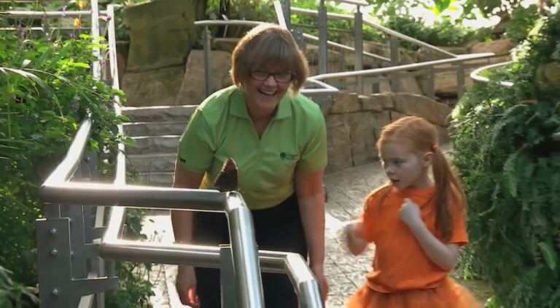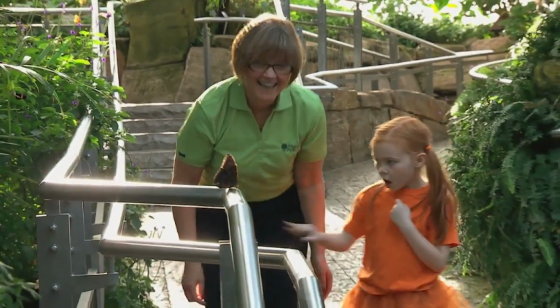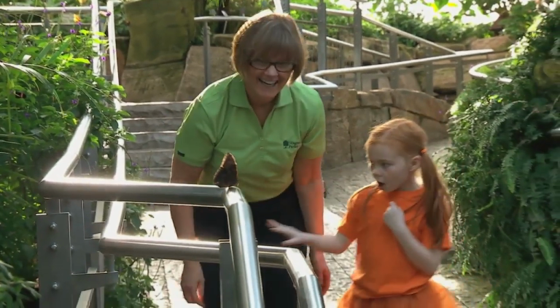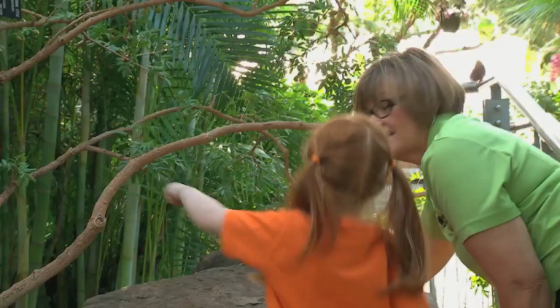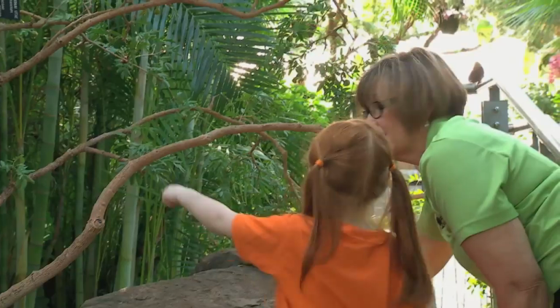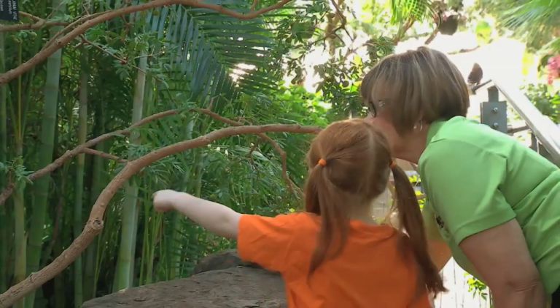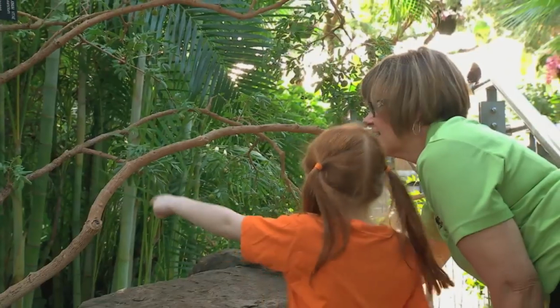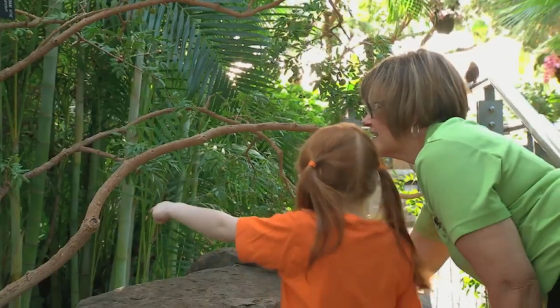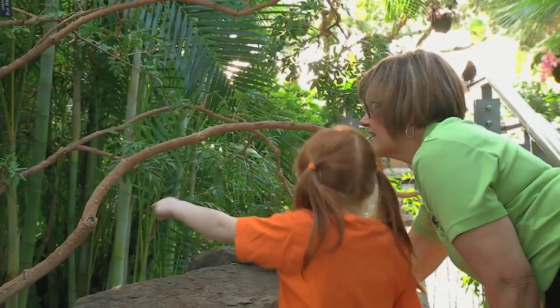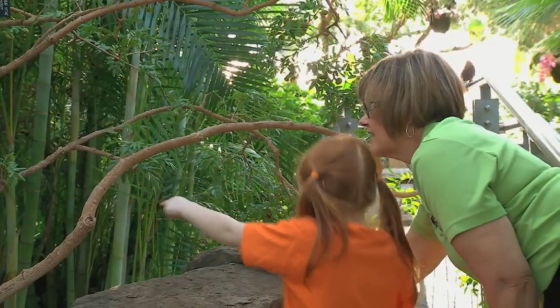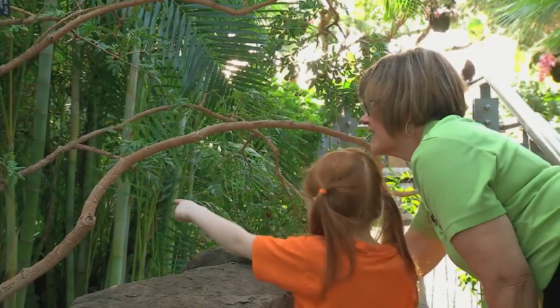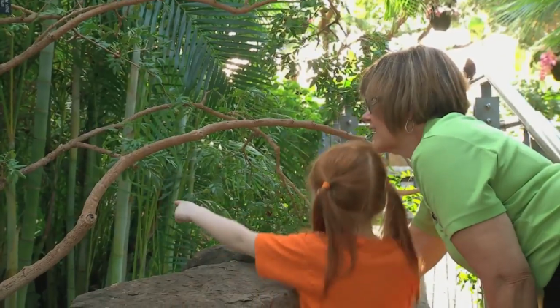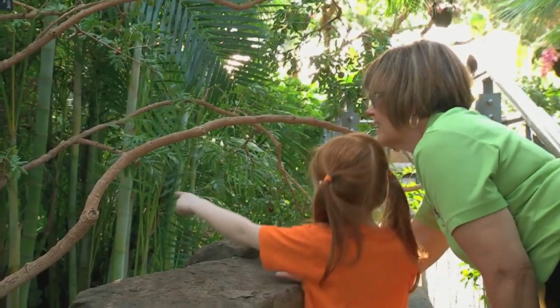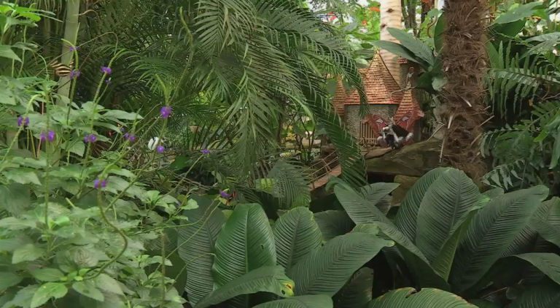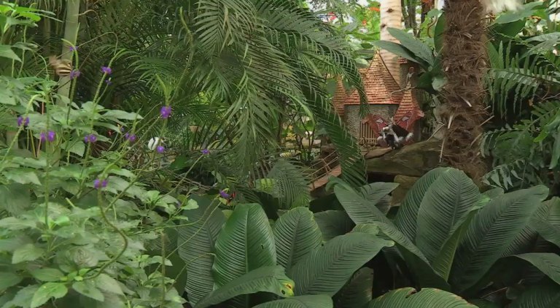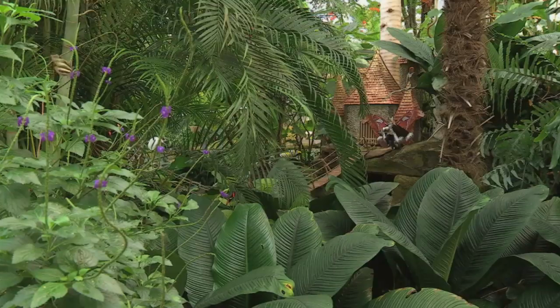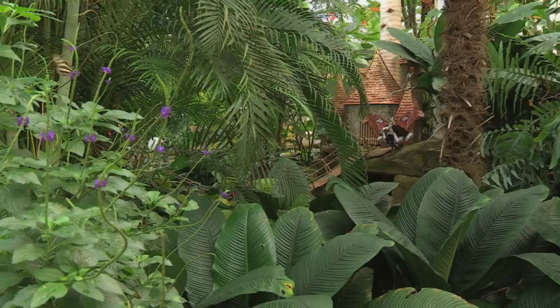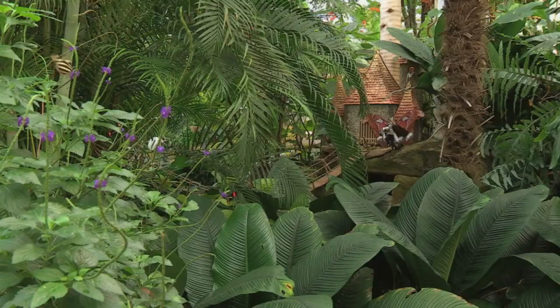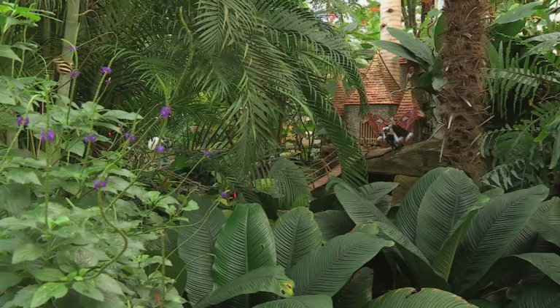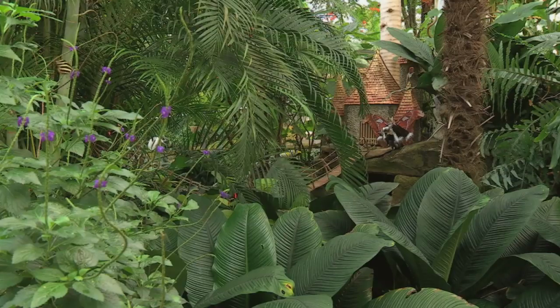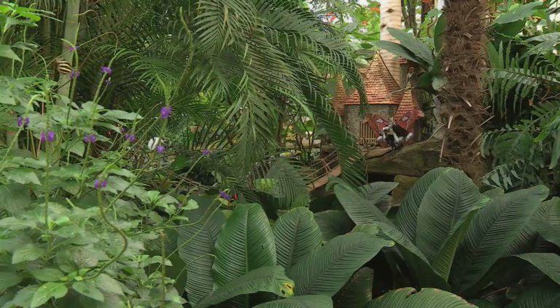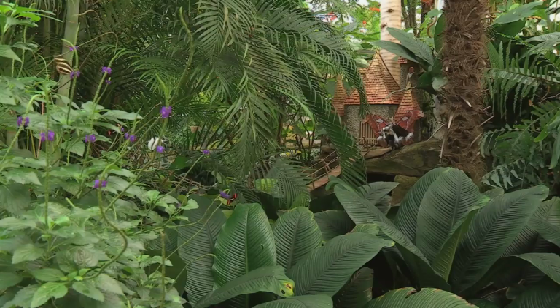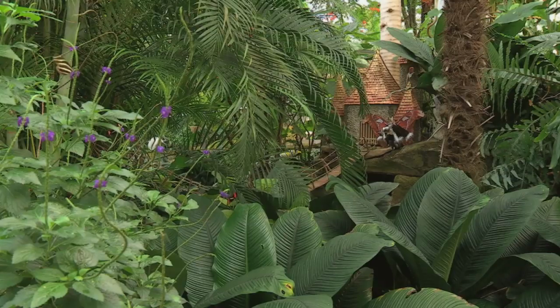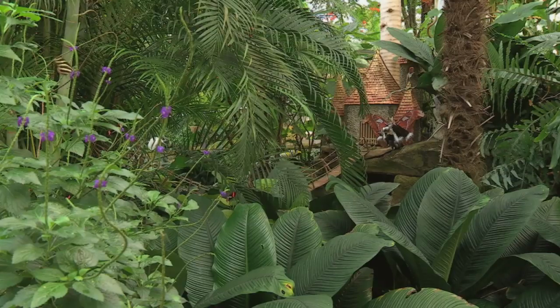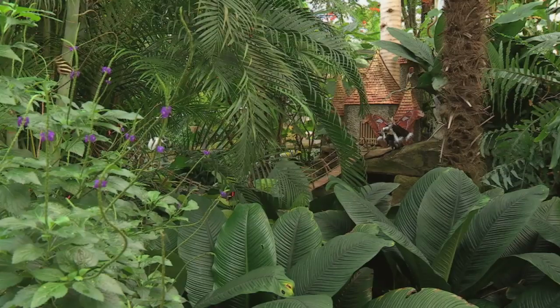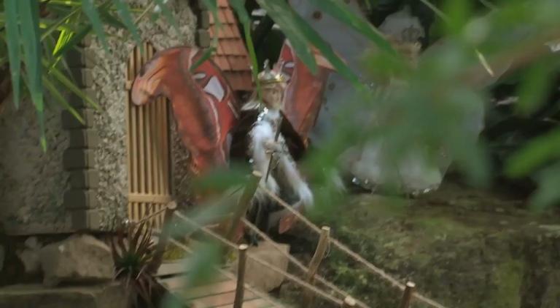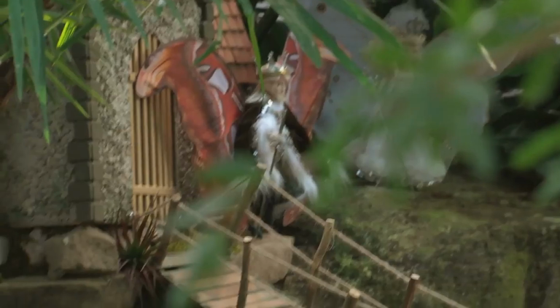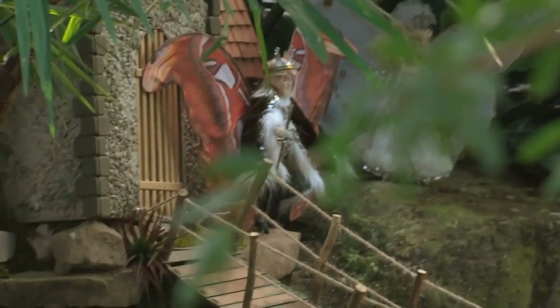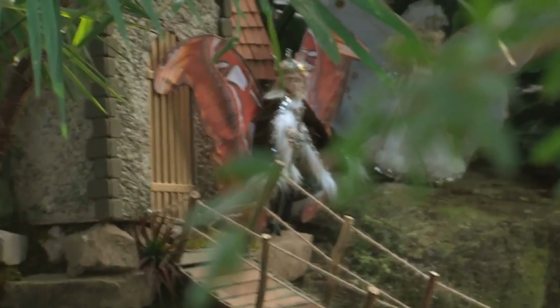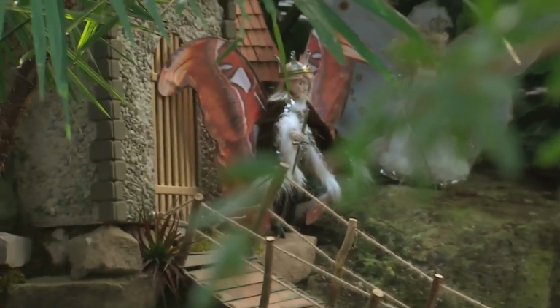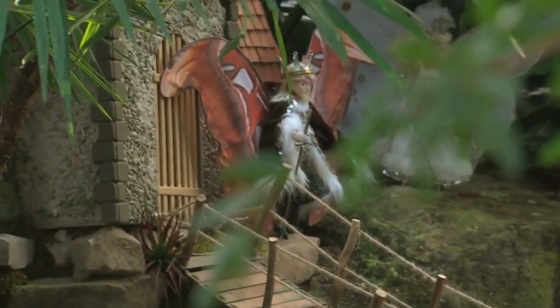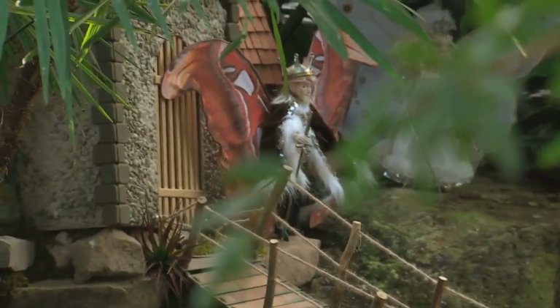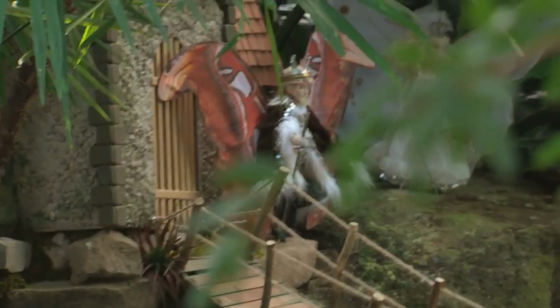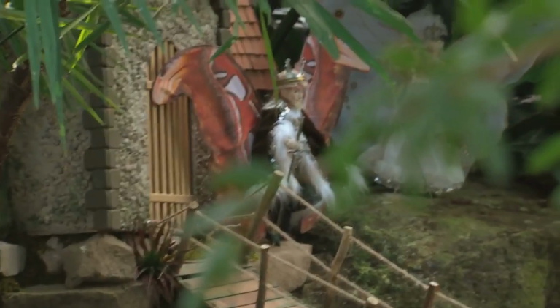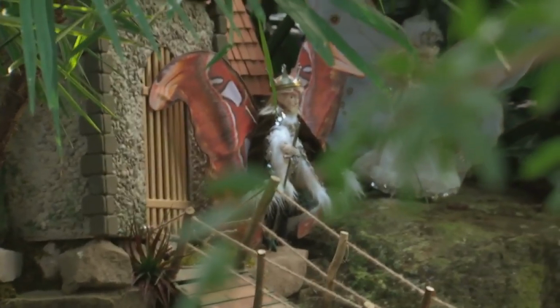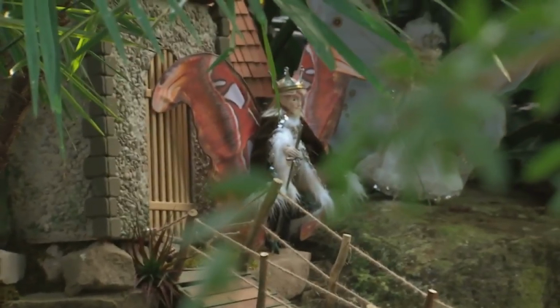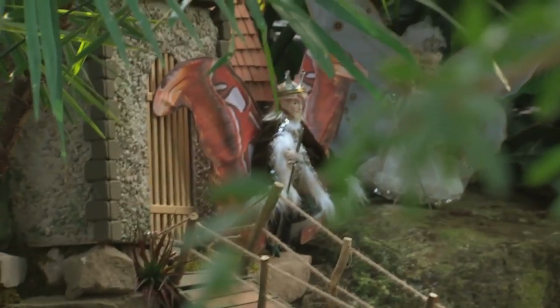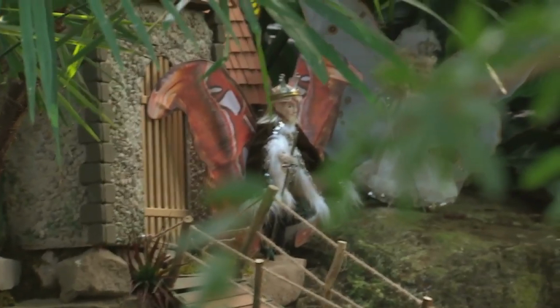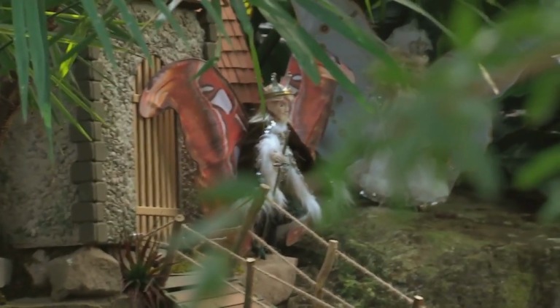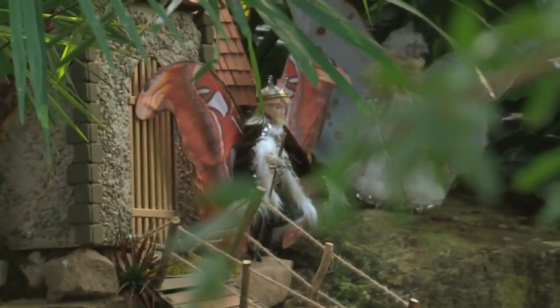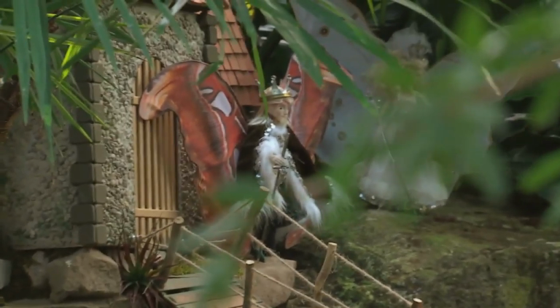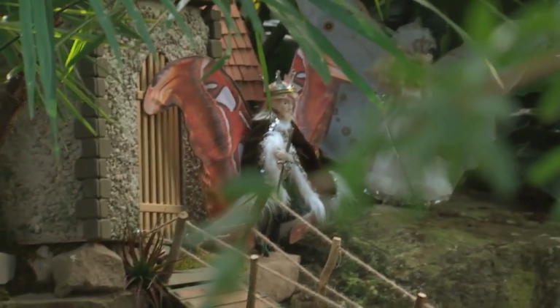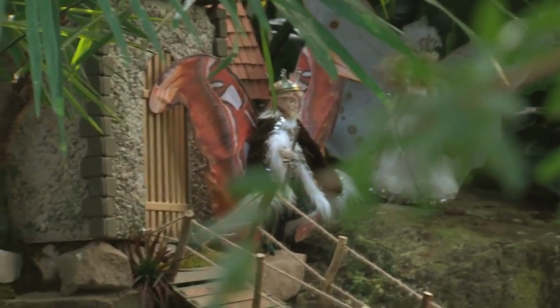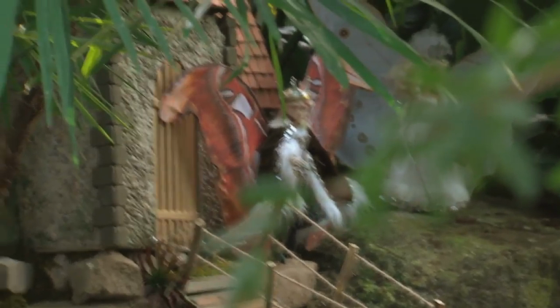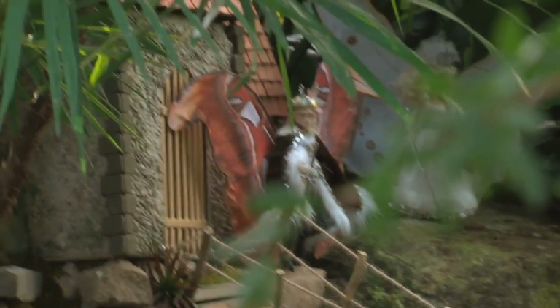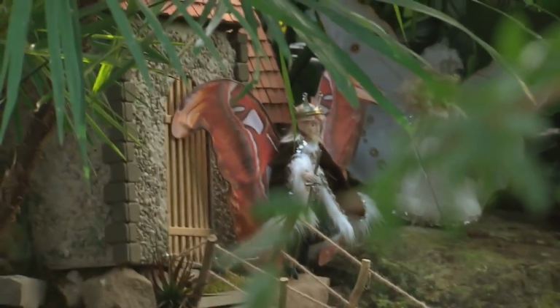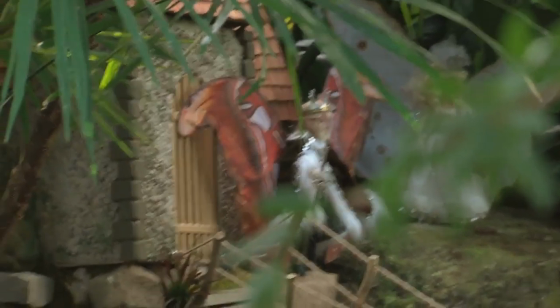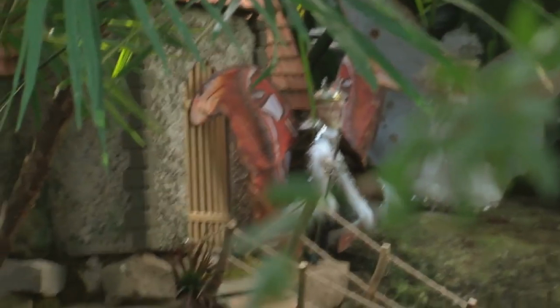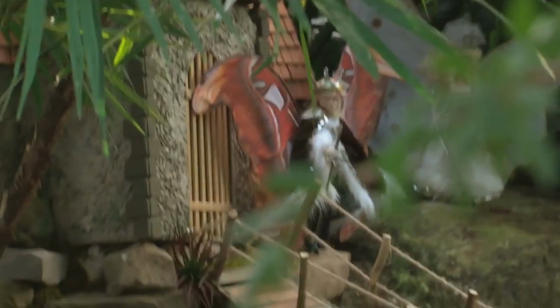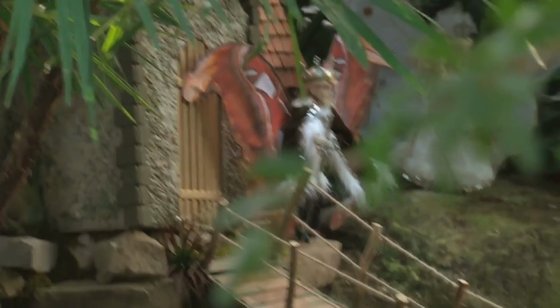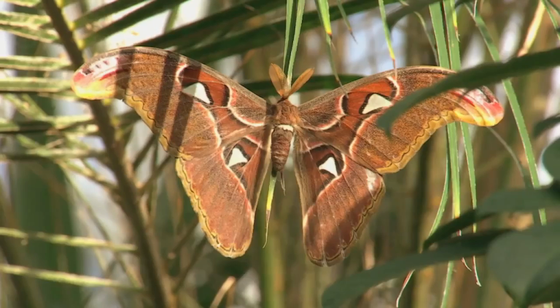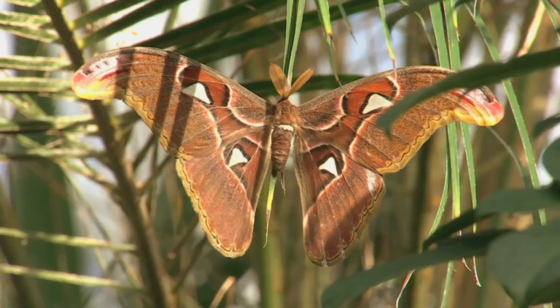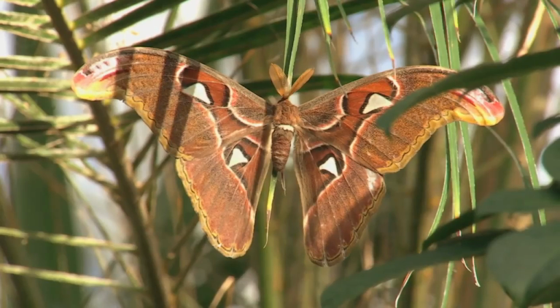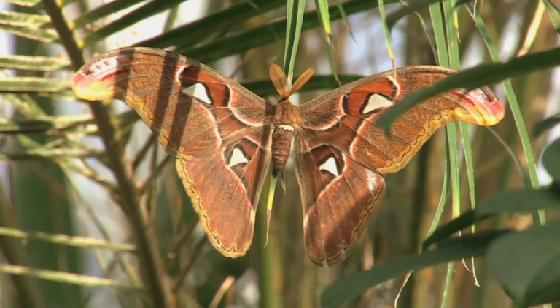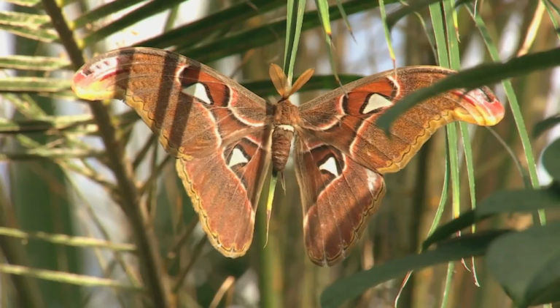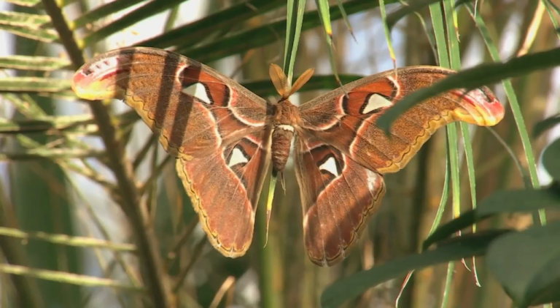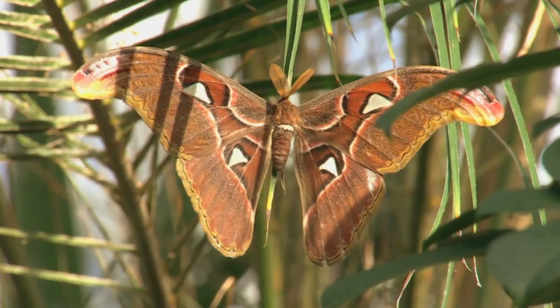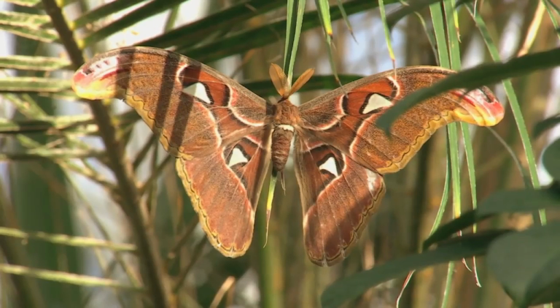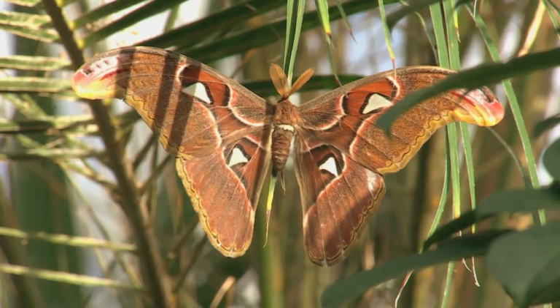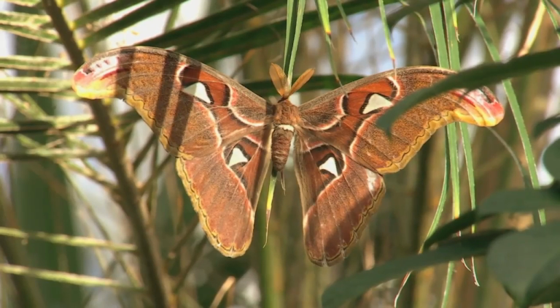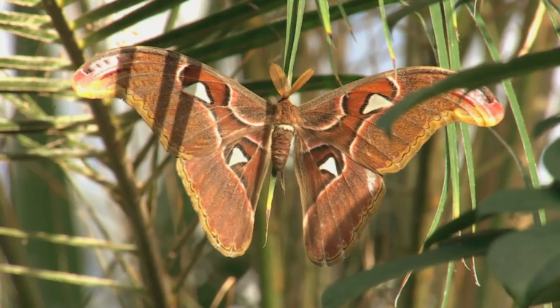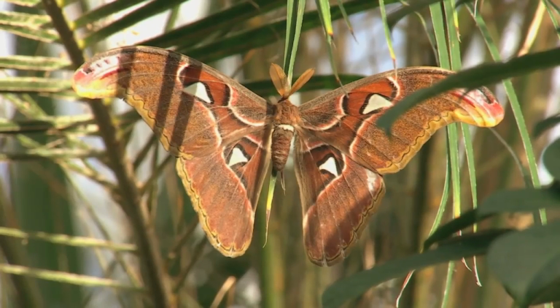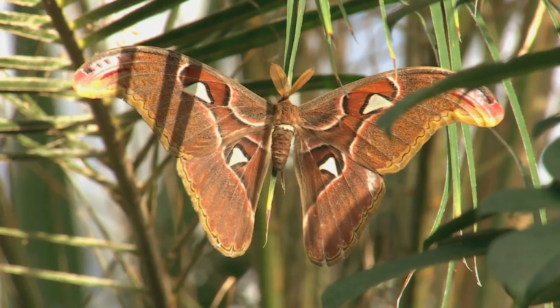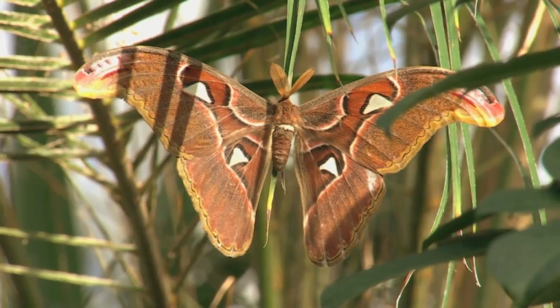There's the king and queen in the castle. King Atlas. Do you know why? He looks just like an Atlas moth.